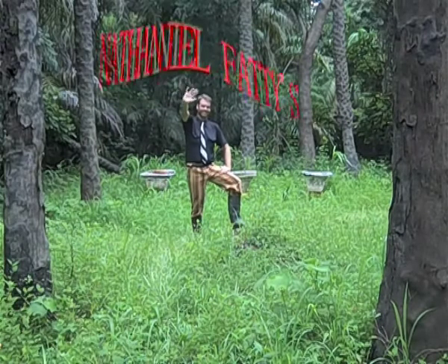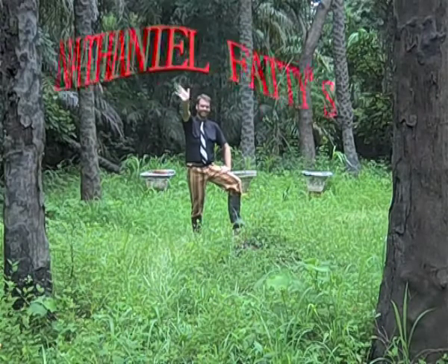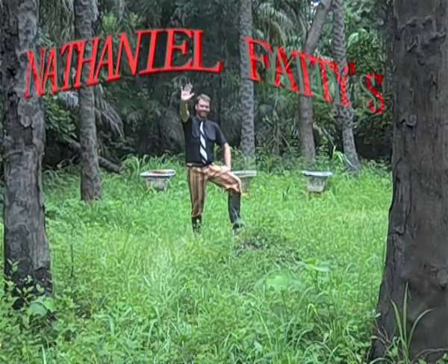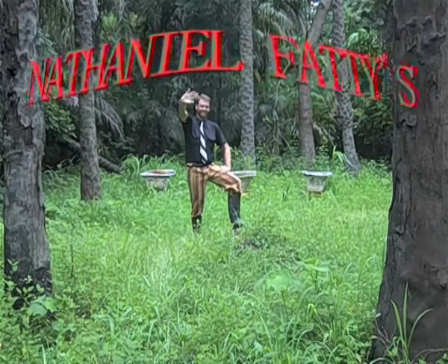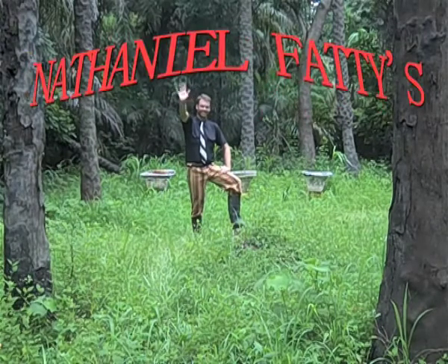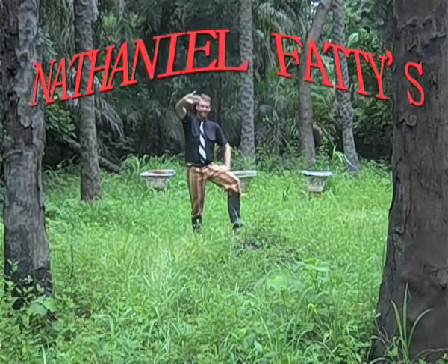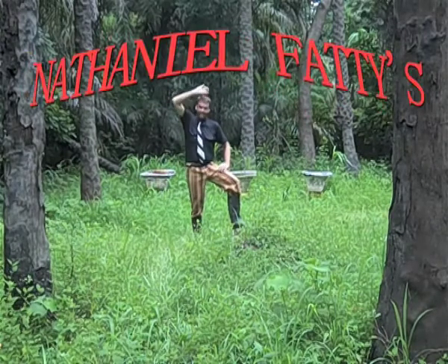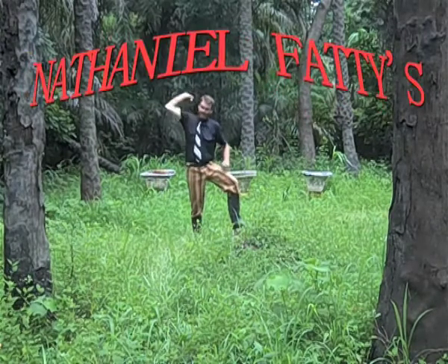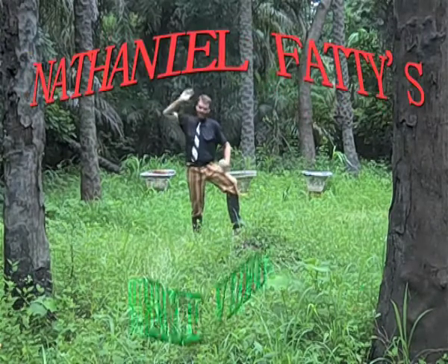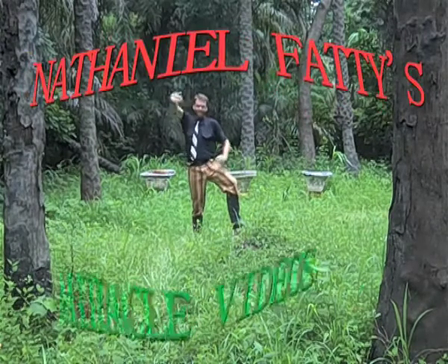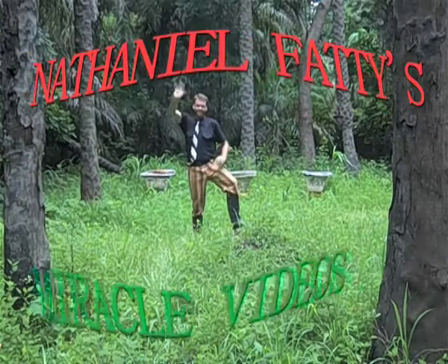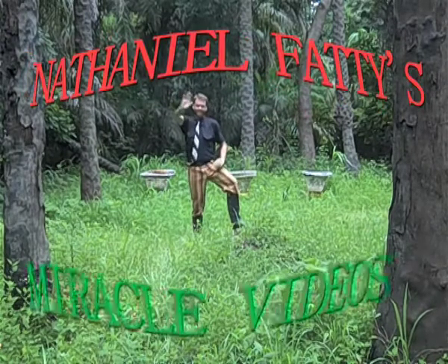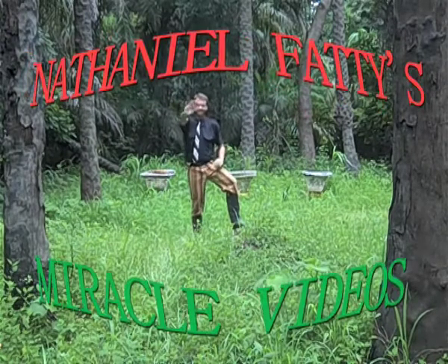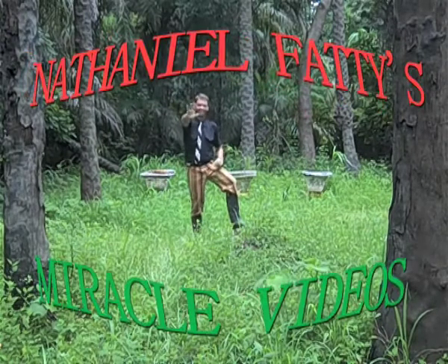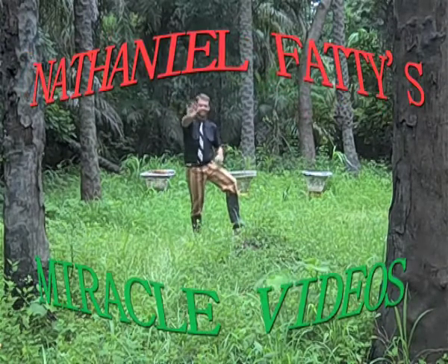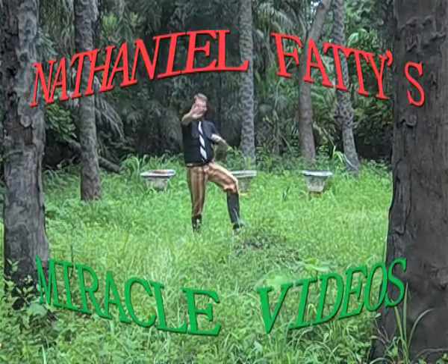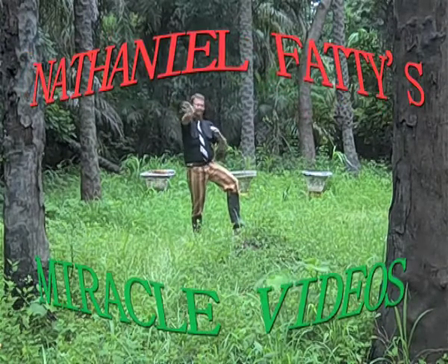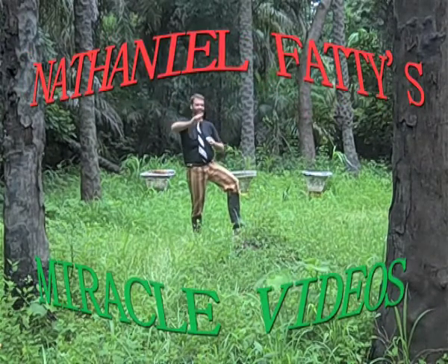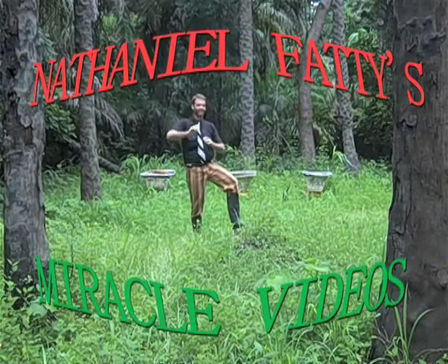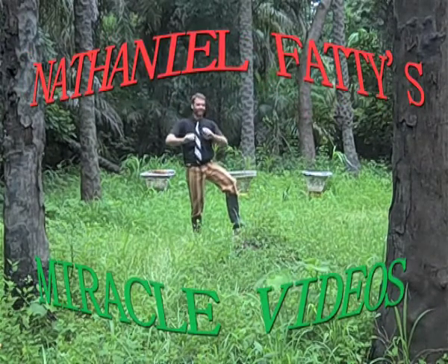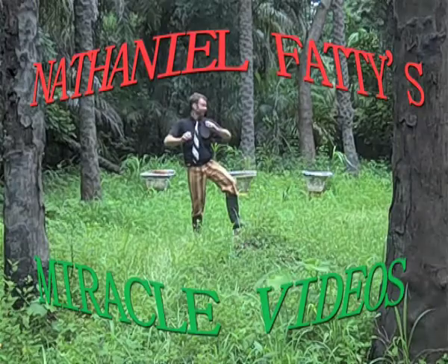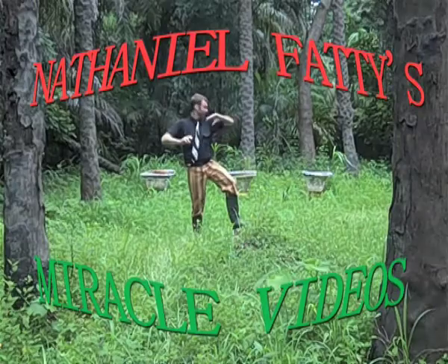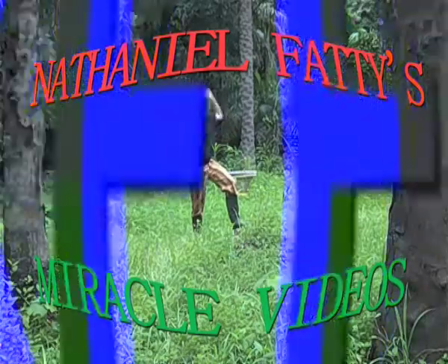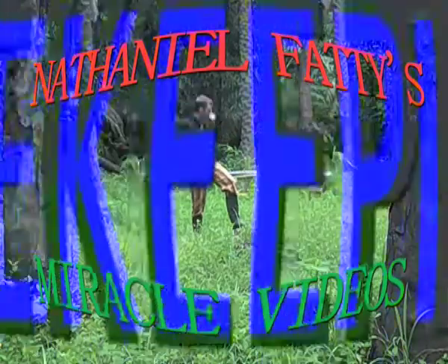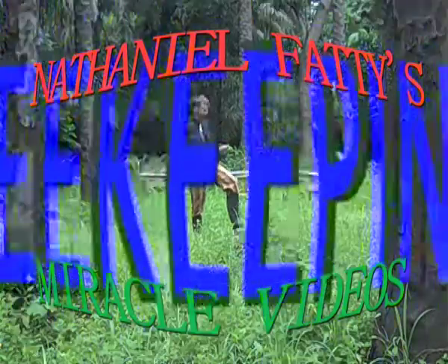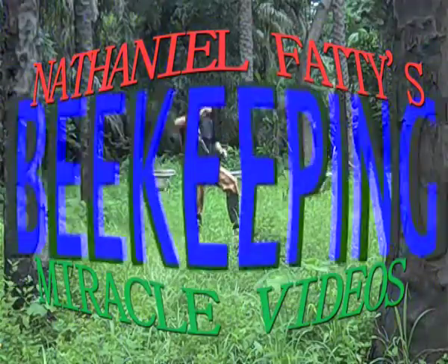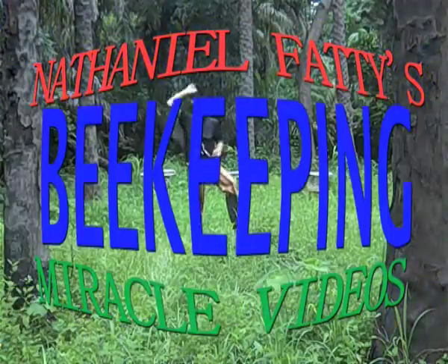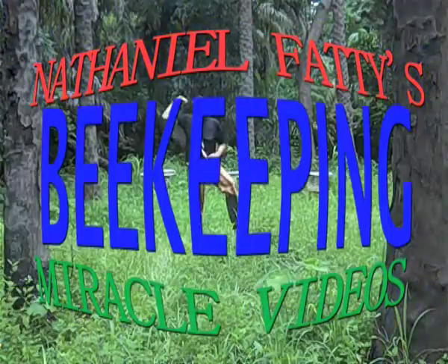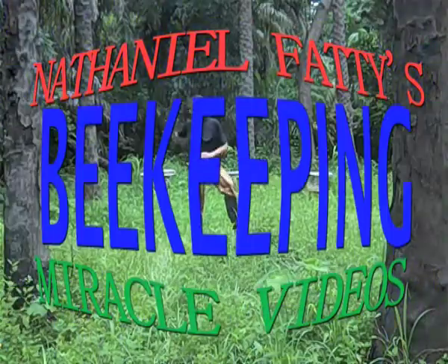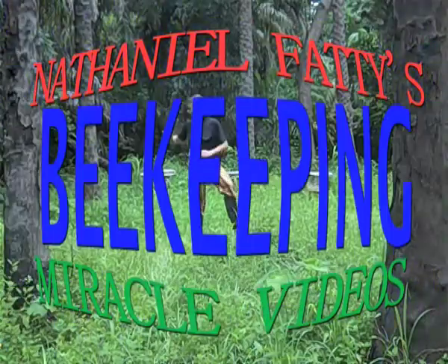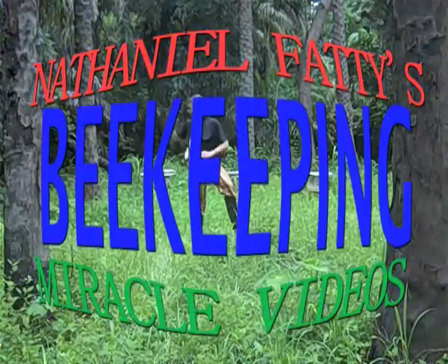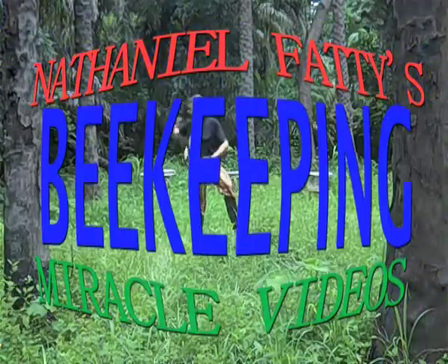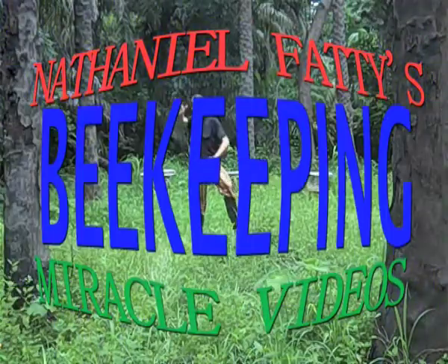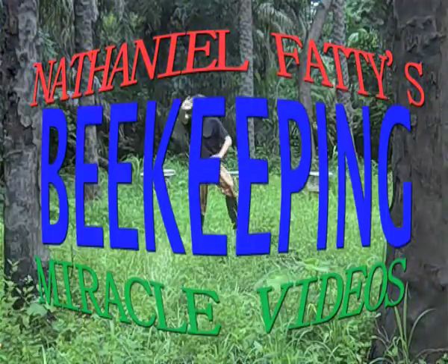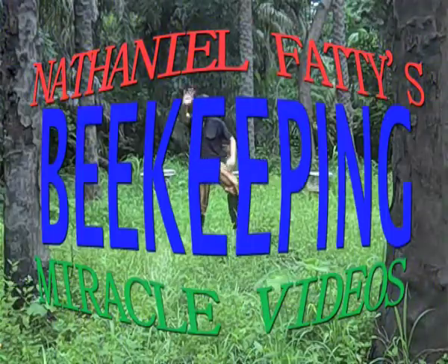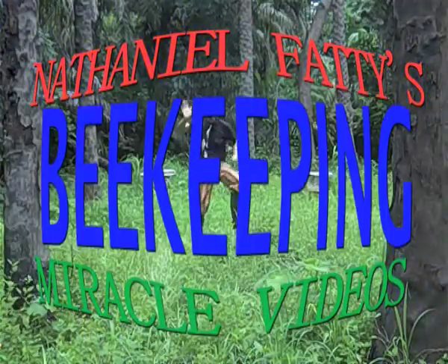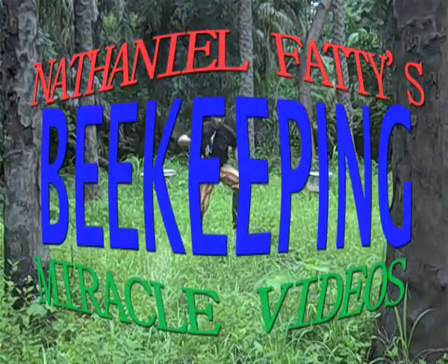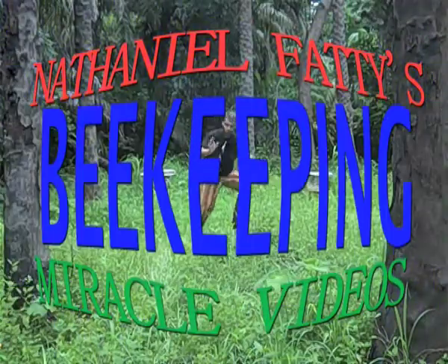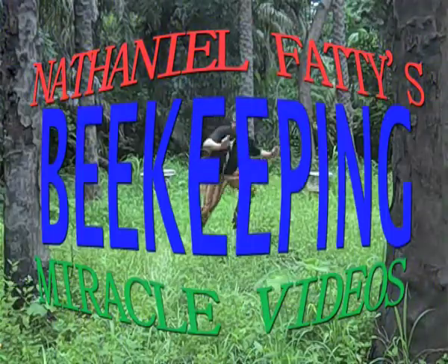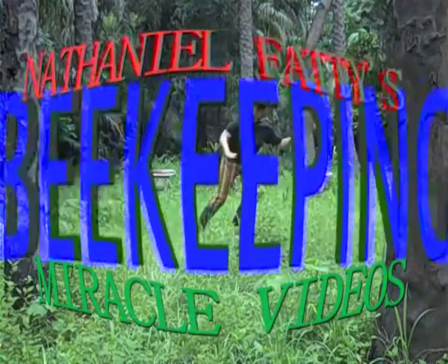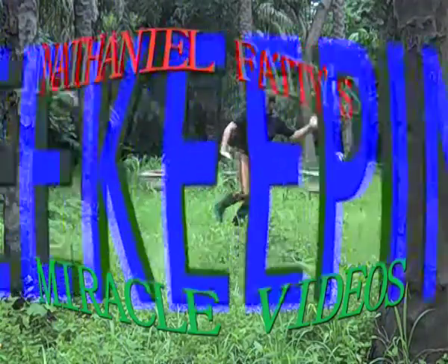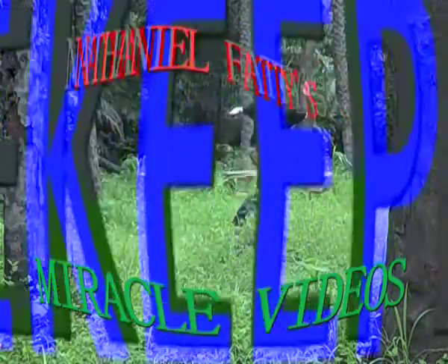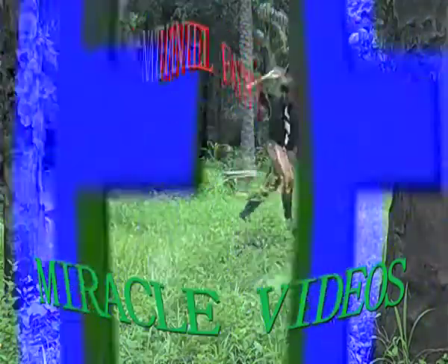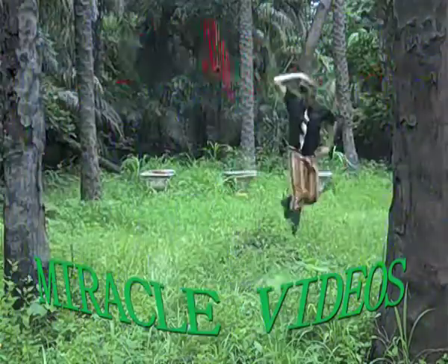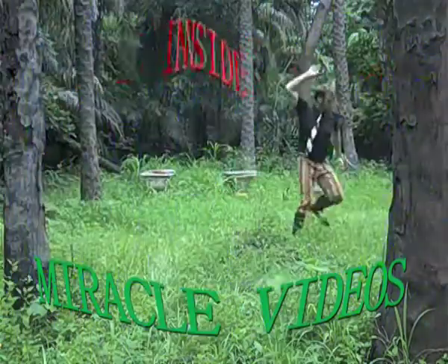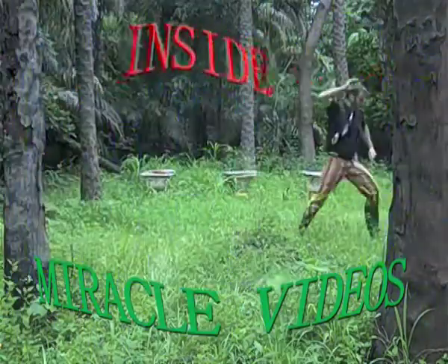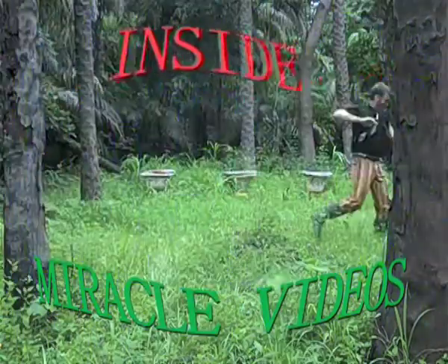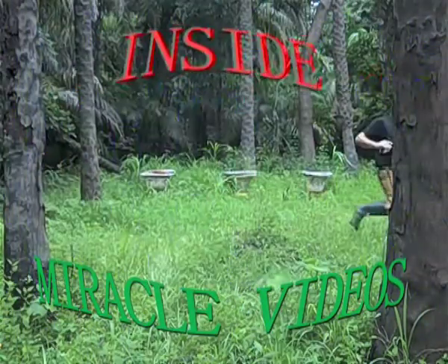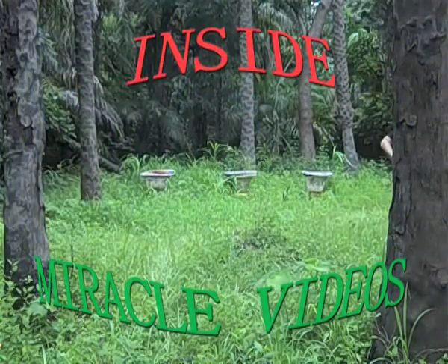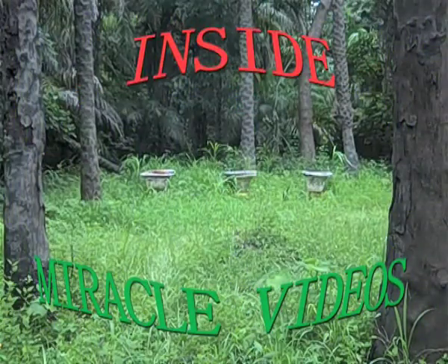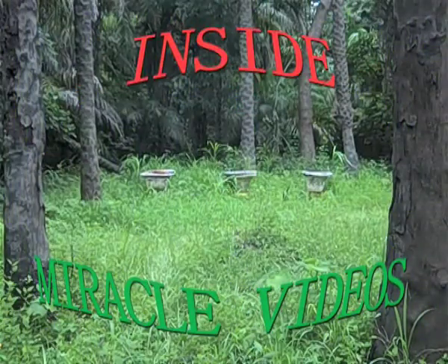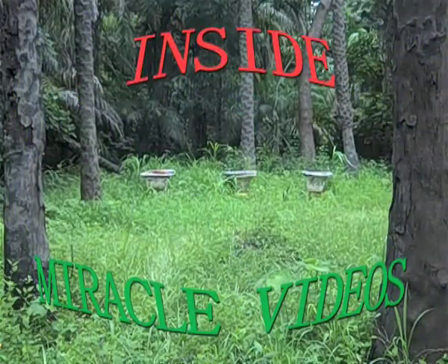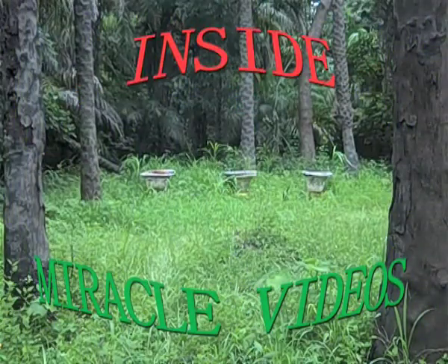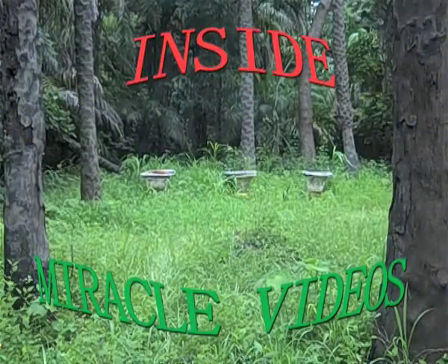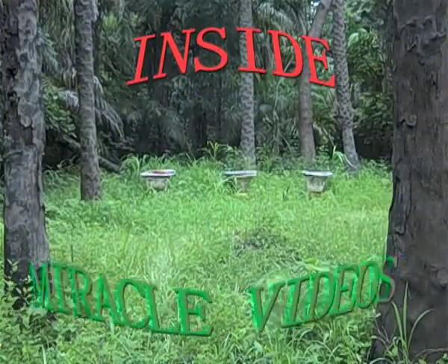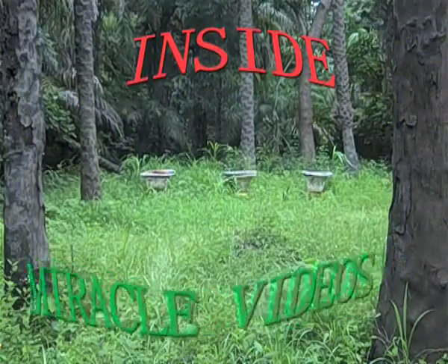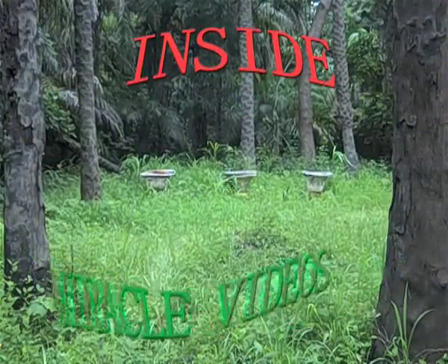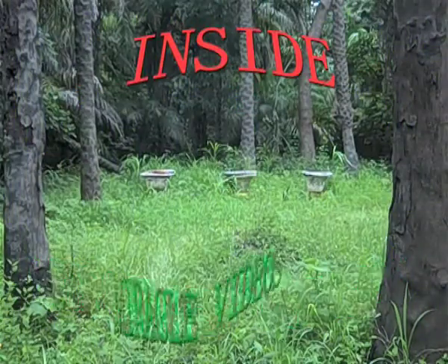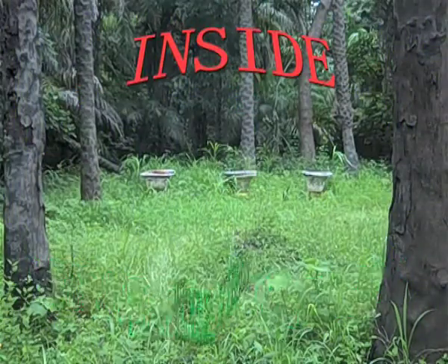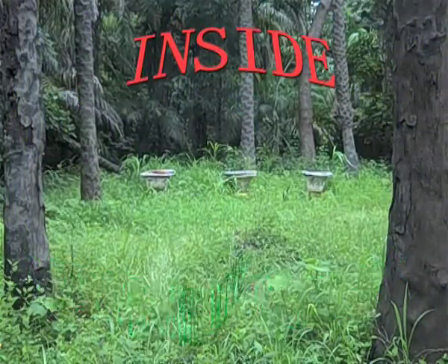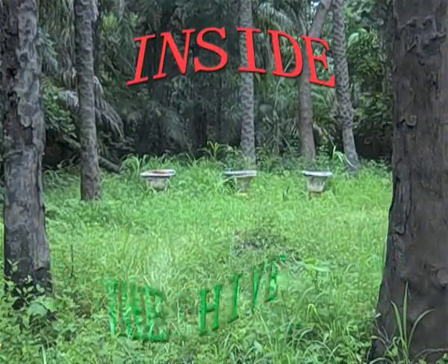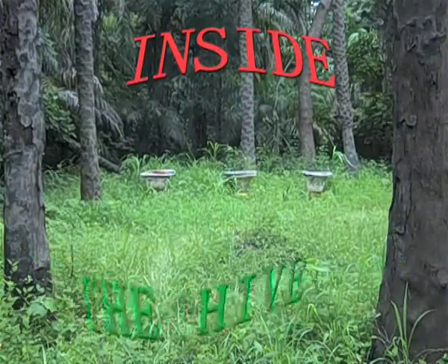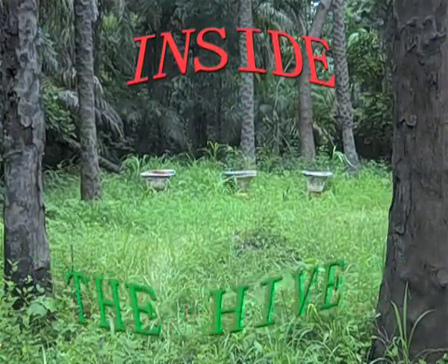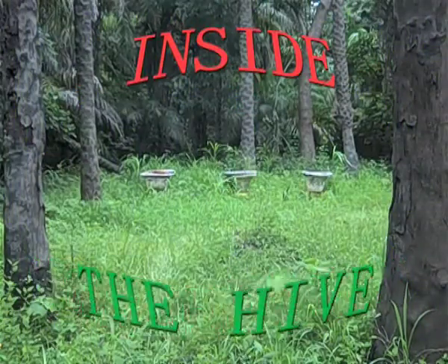Nathaniel Faddy's Miracle Videos: Beekeeping Inside the Hive.